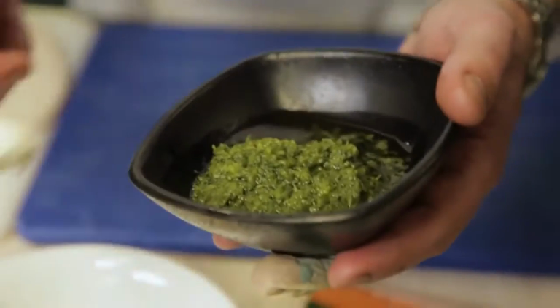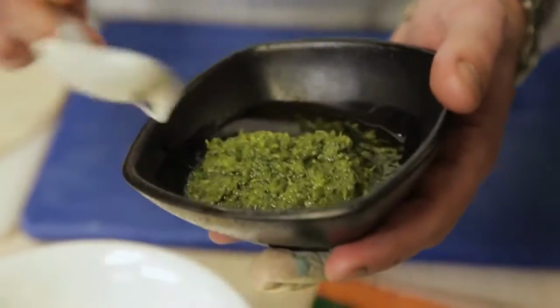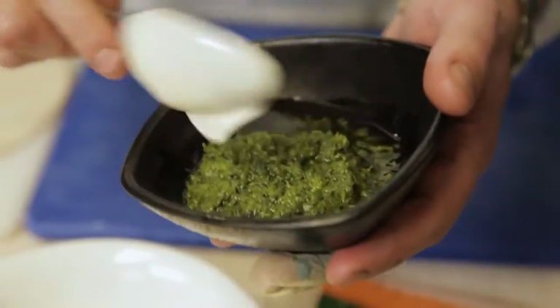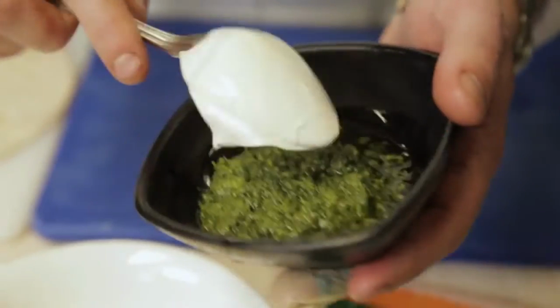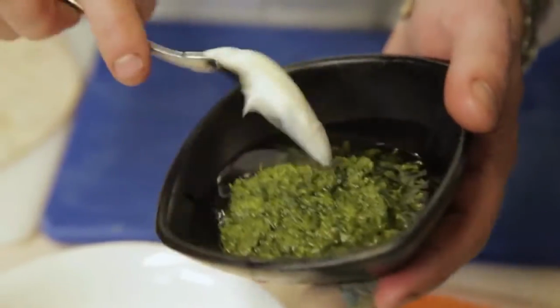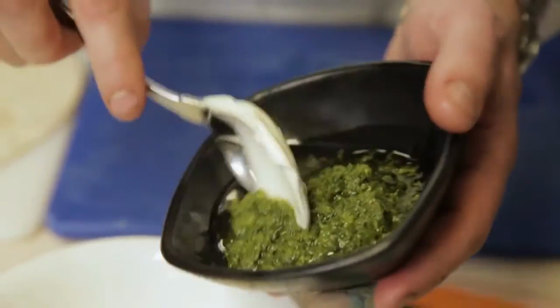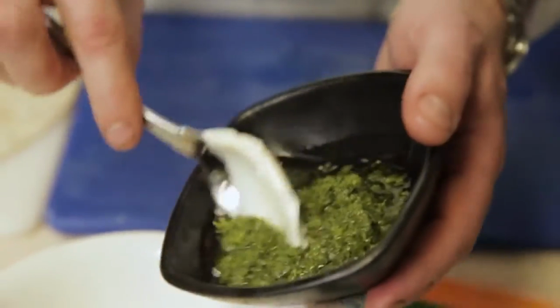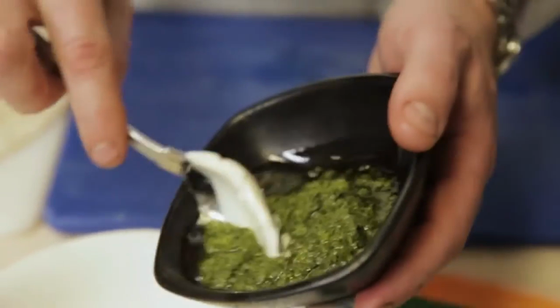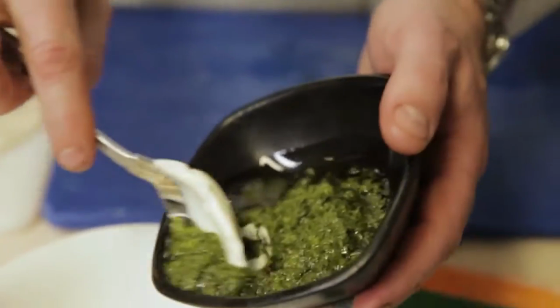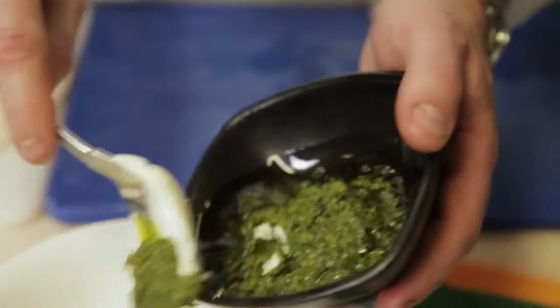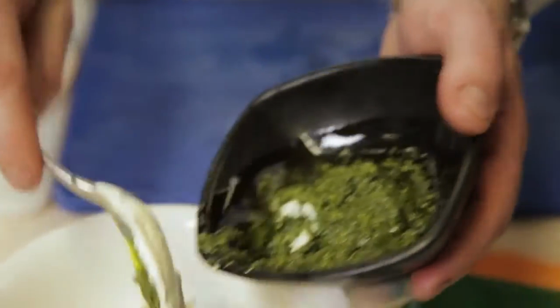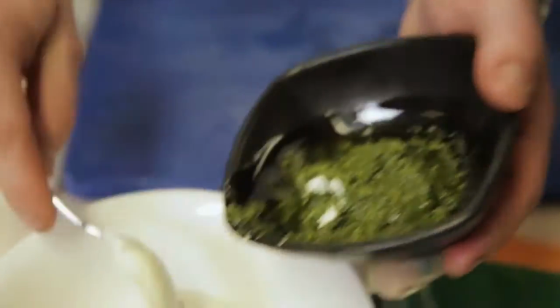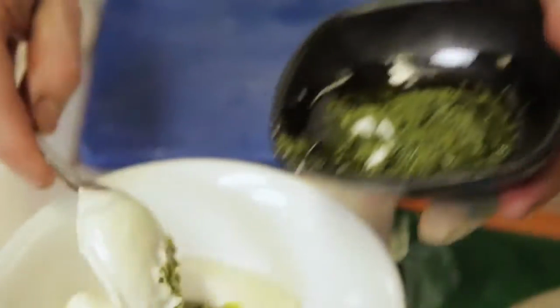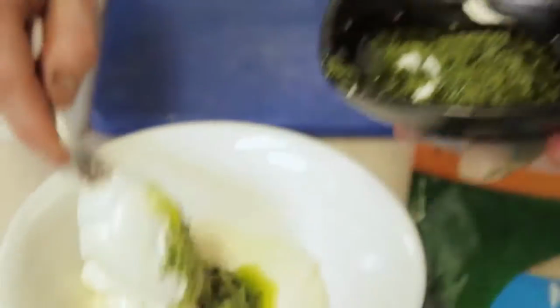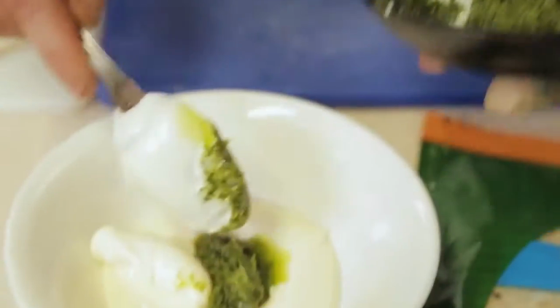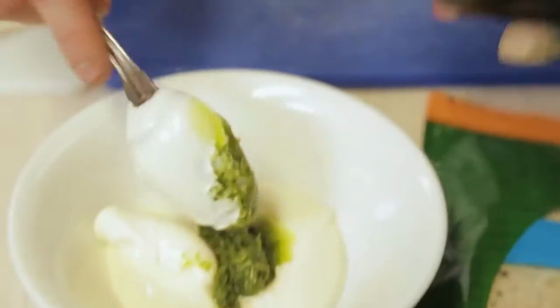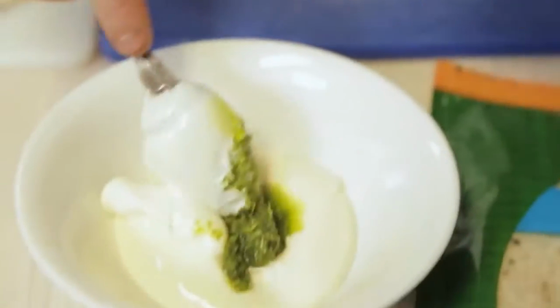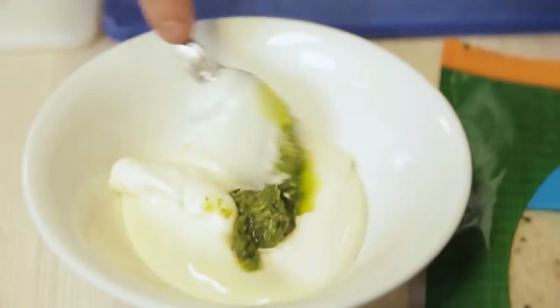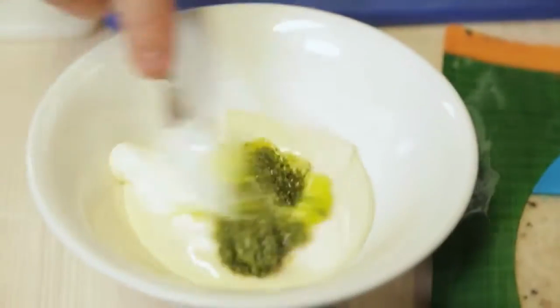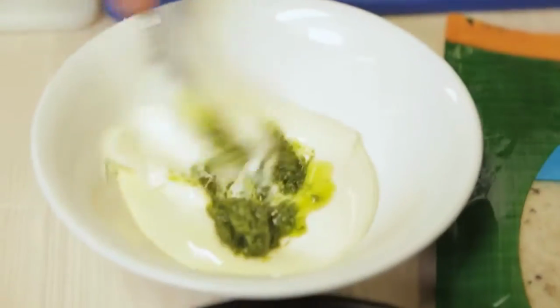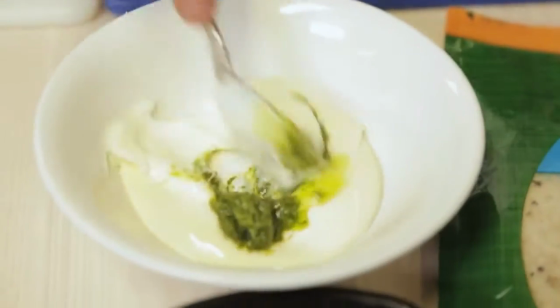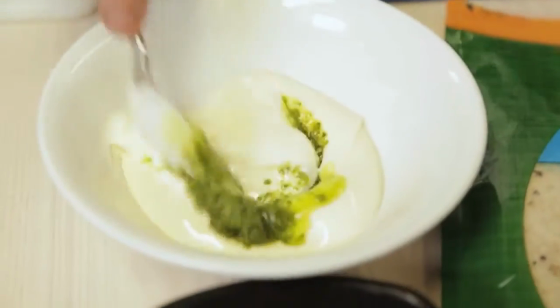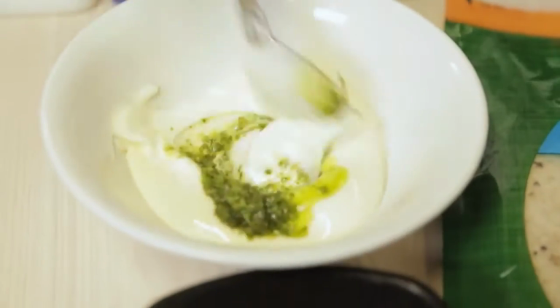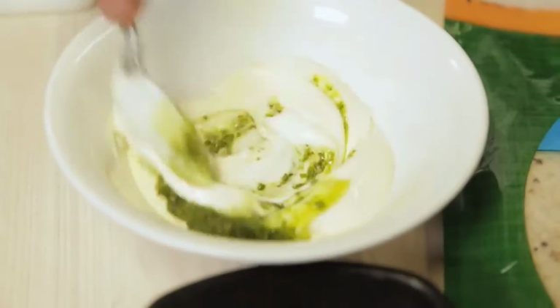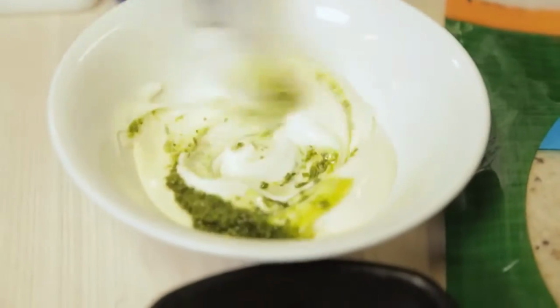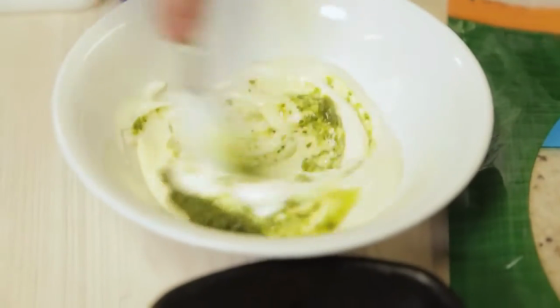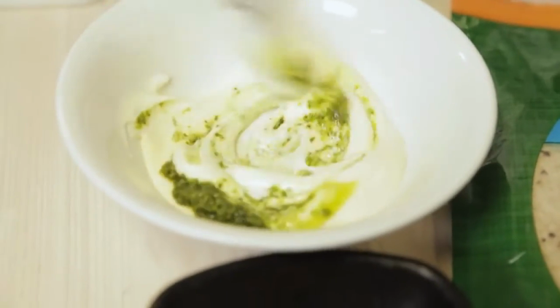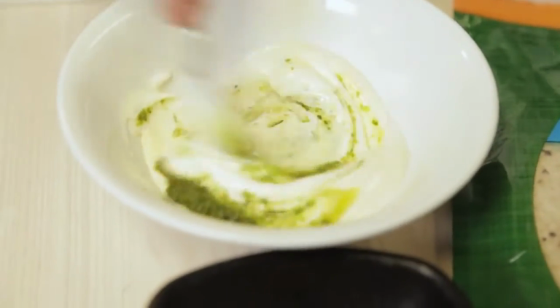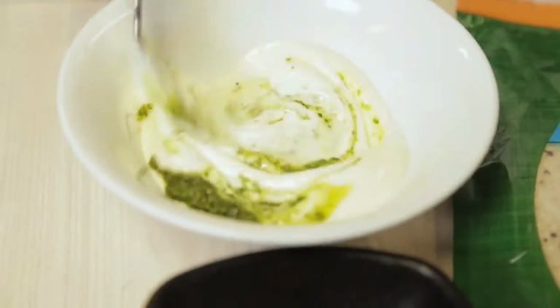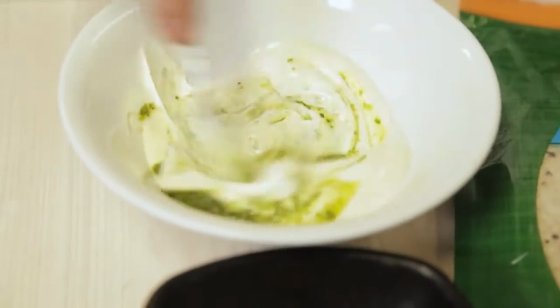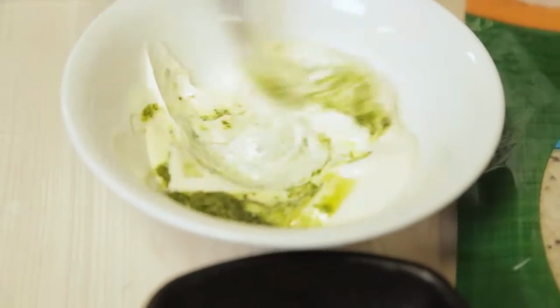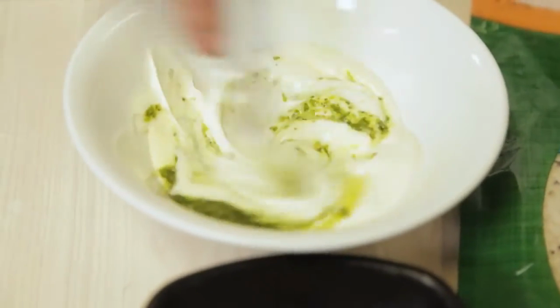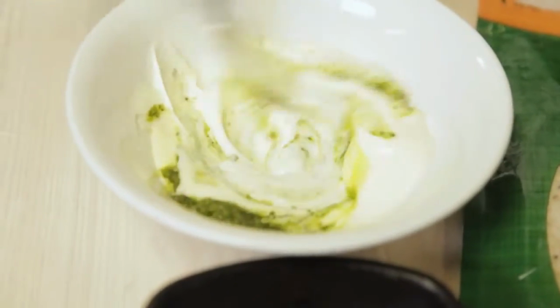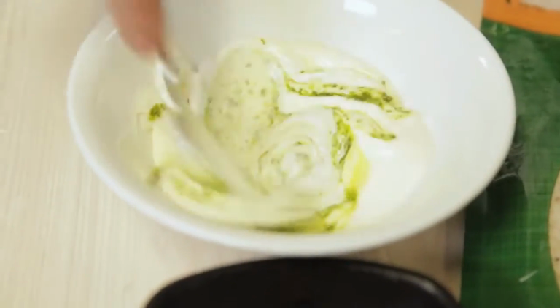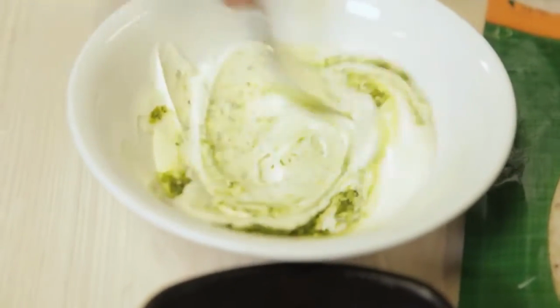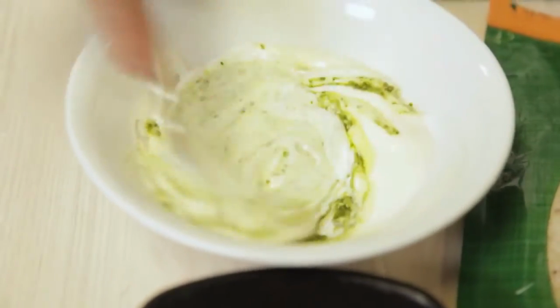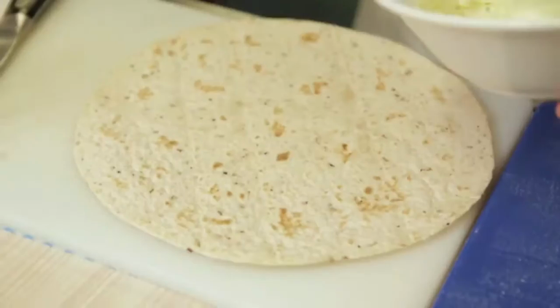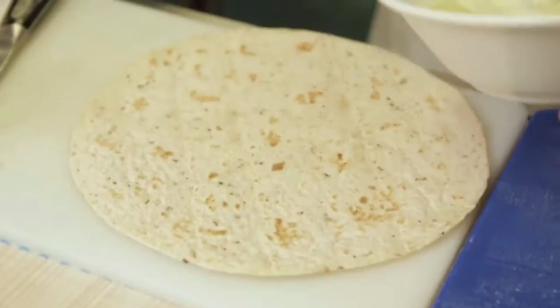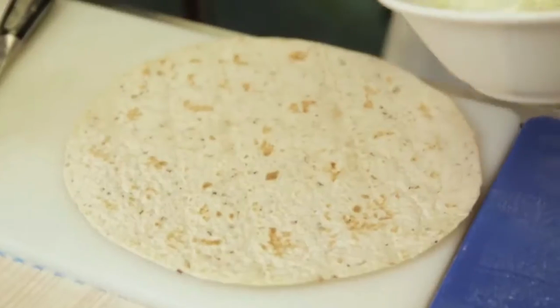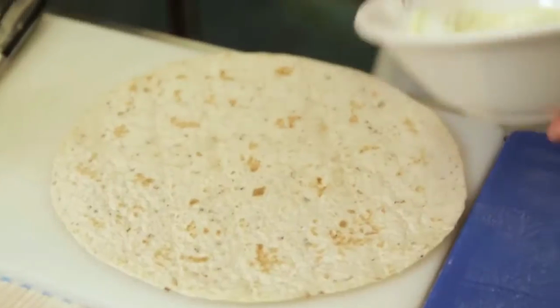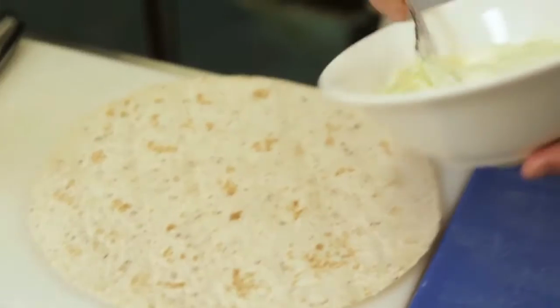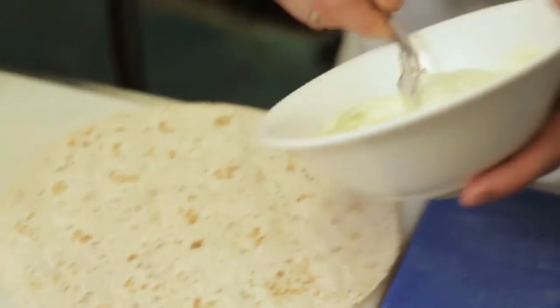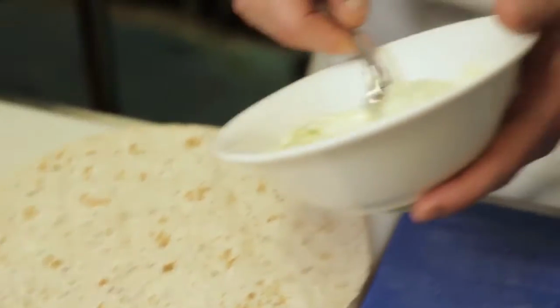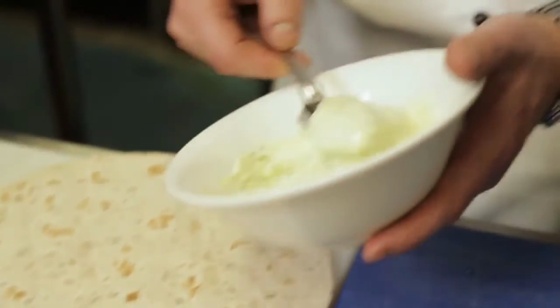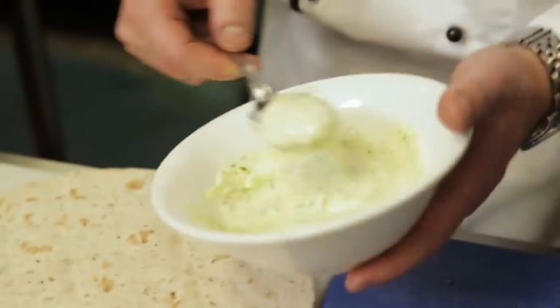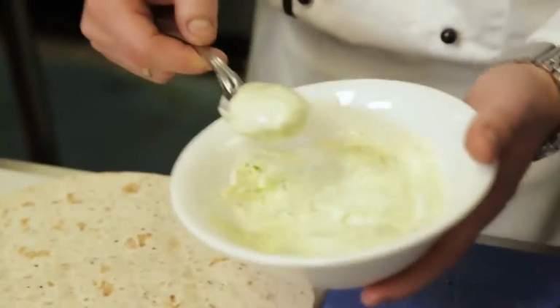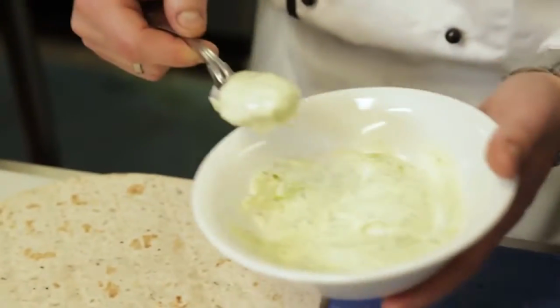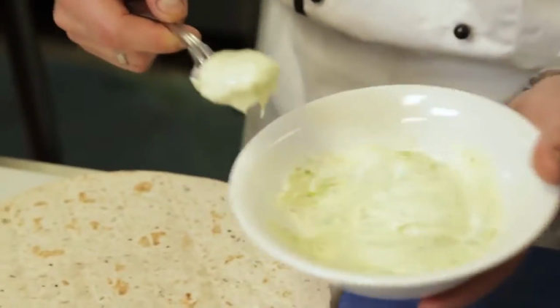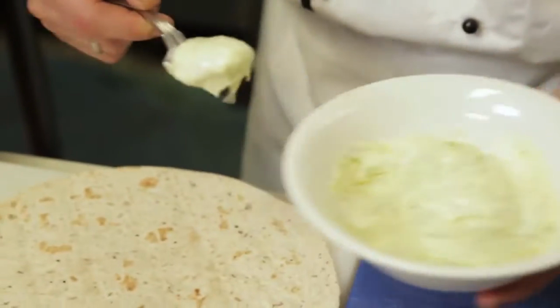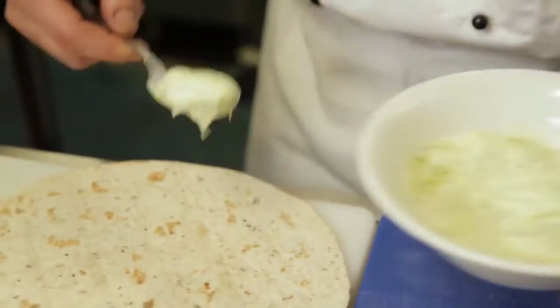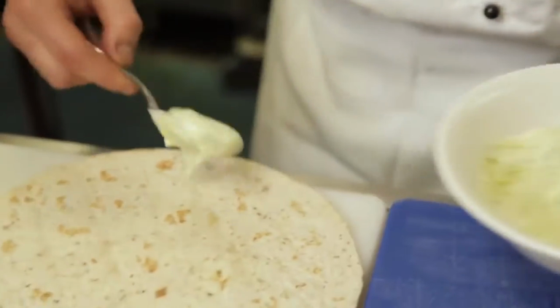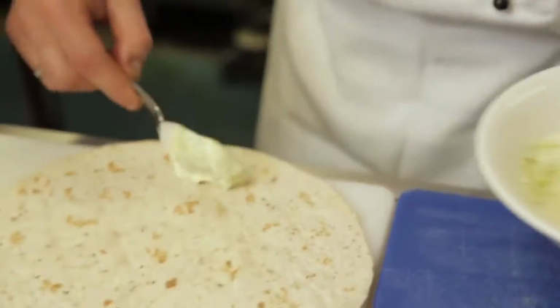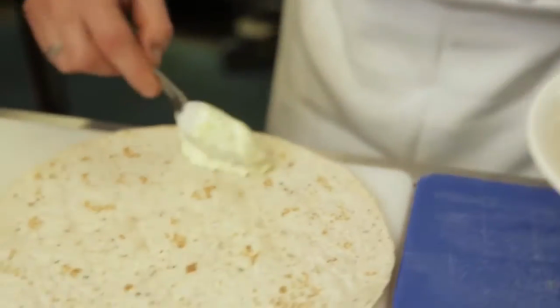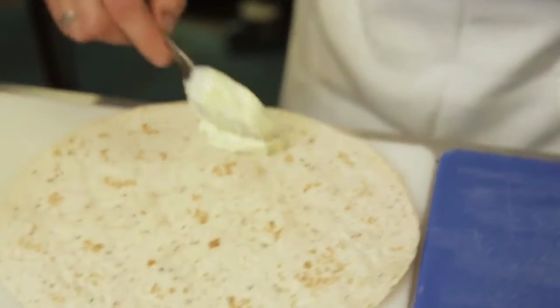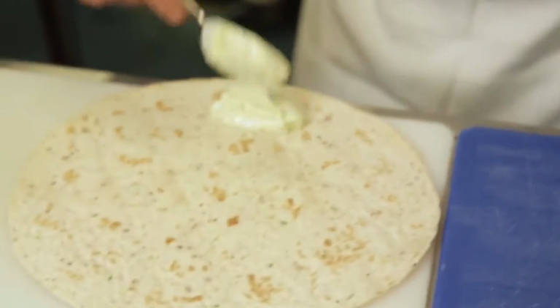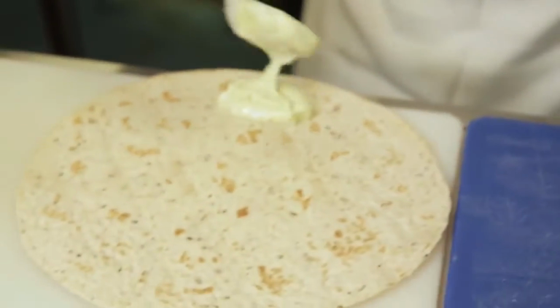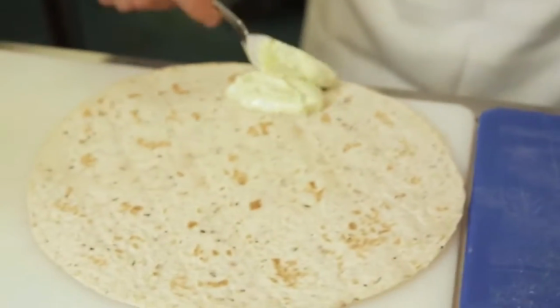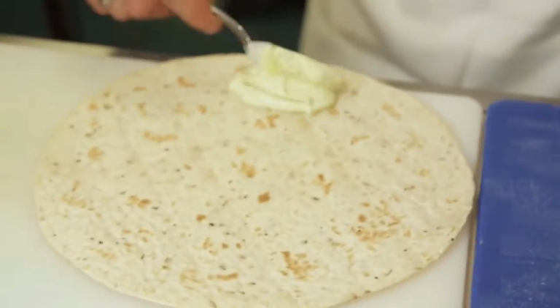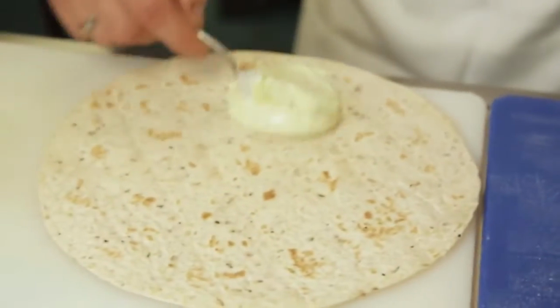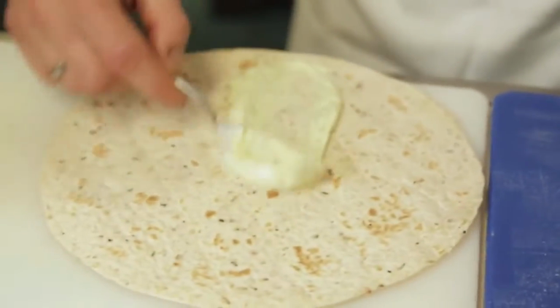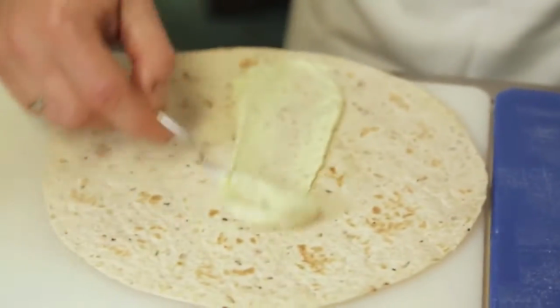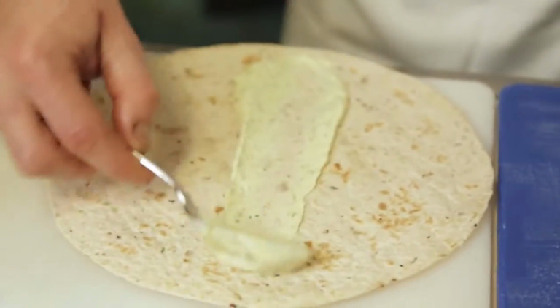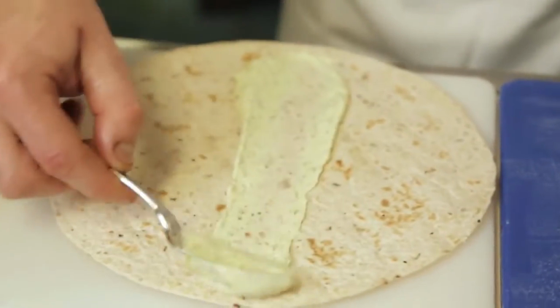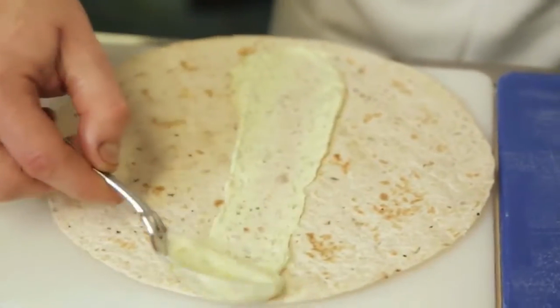Take your chimichurri paste, add it to your mayonnaise and give it a really good stir. Now take the aioli and smear from bottom to top.